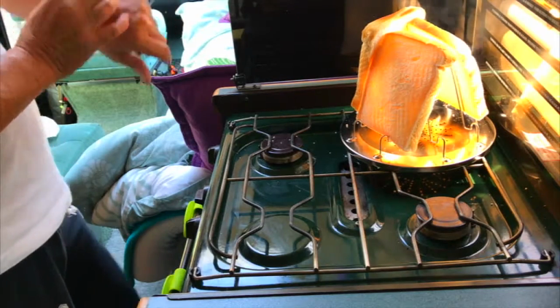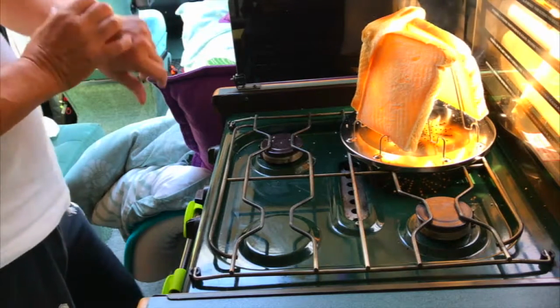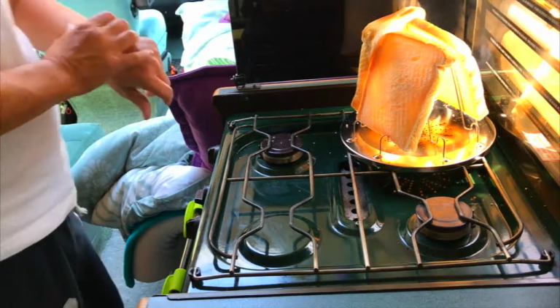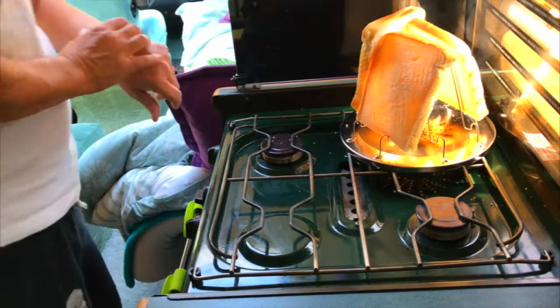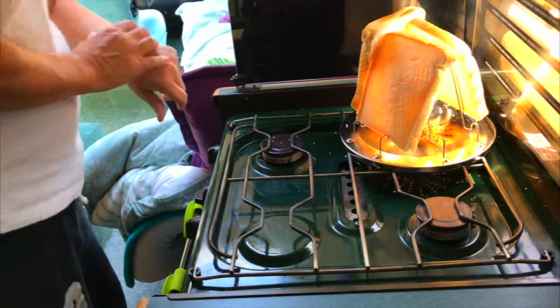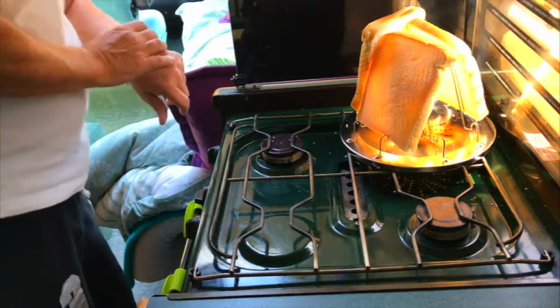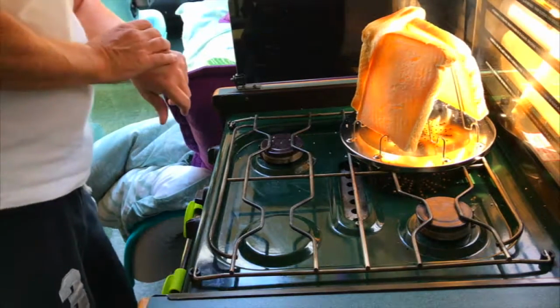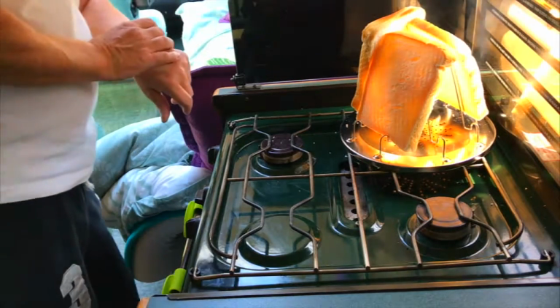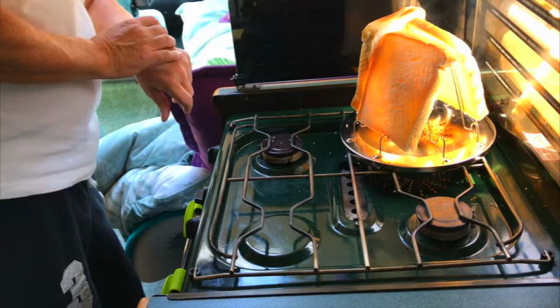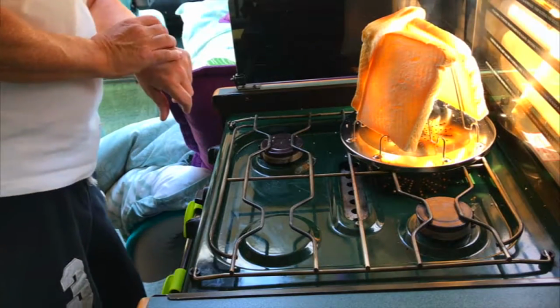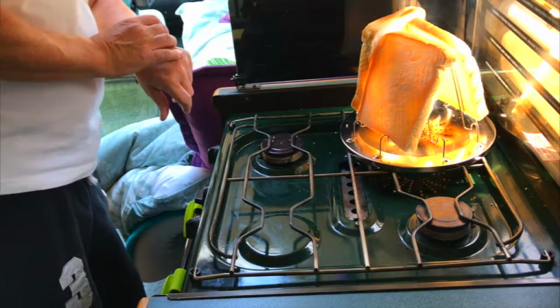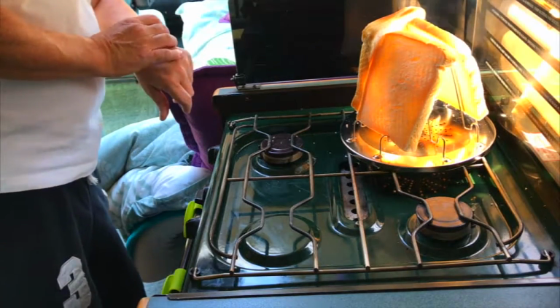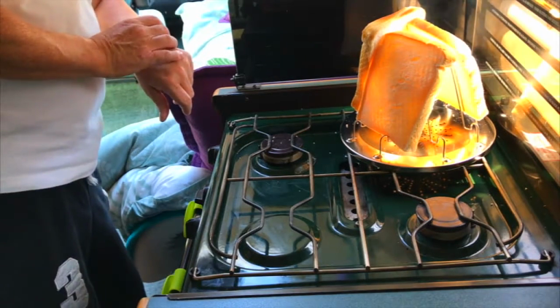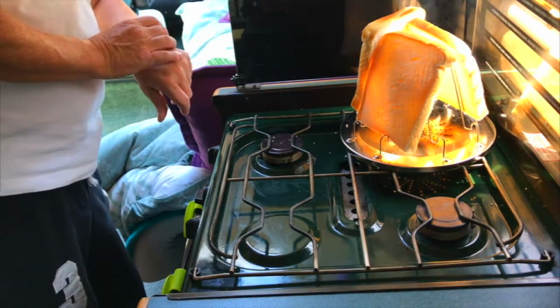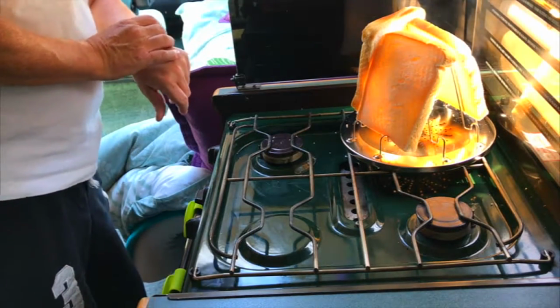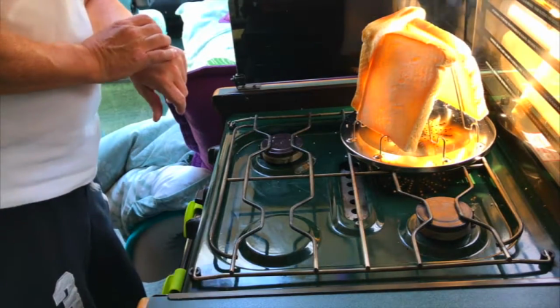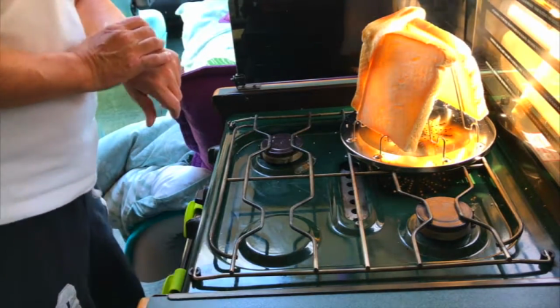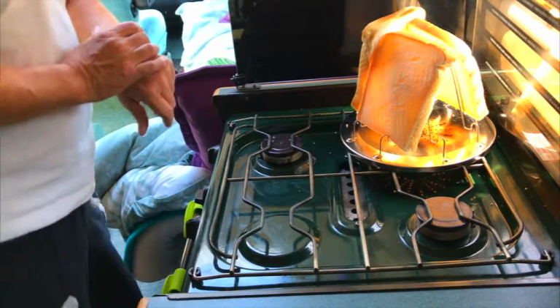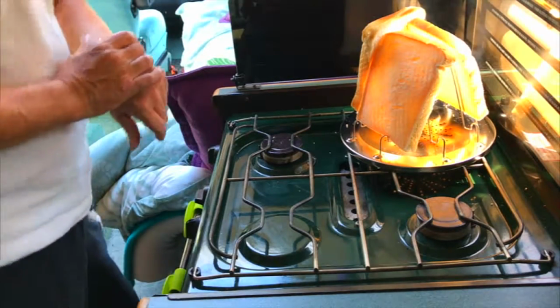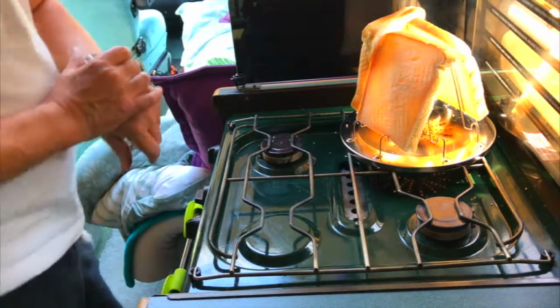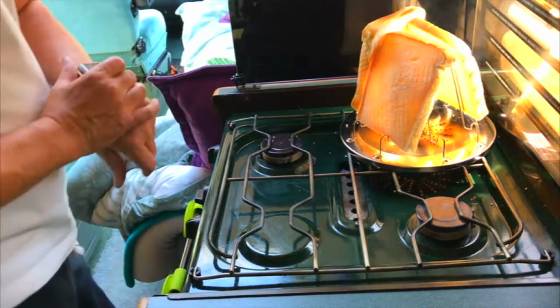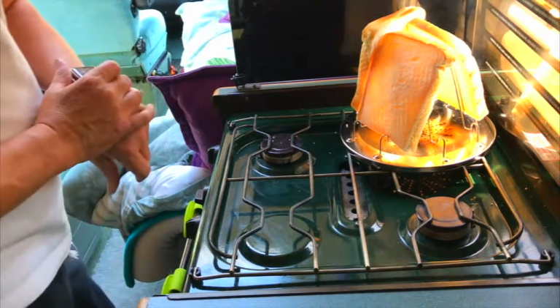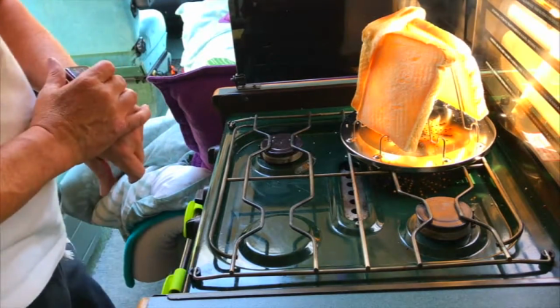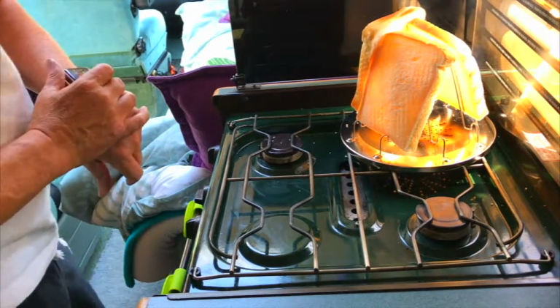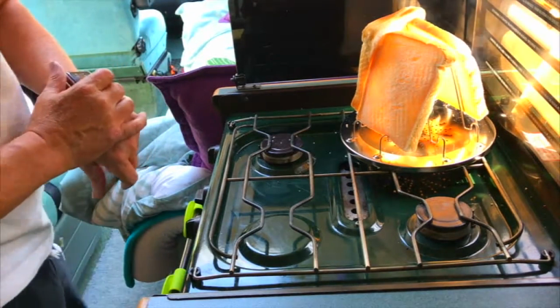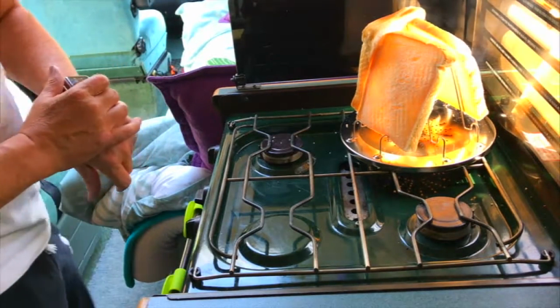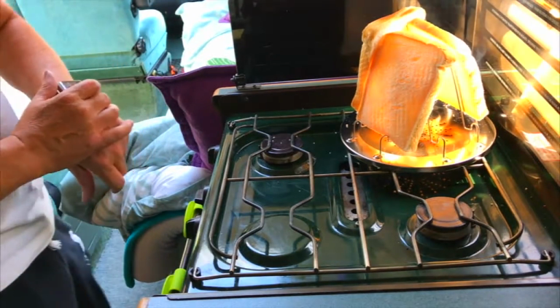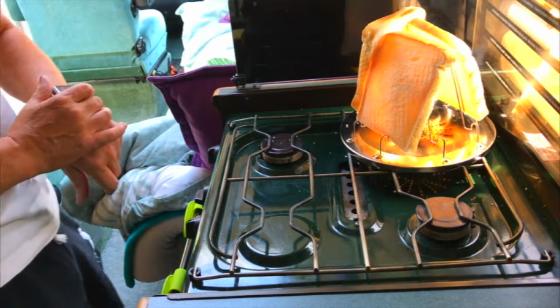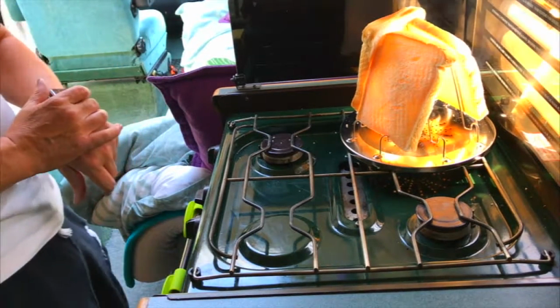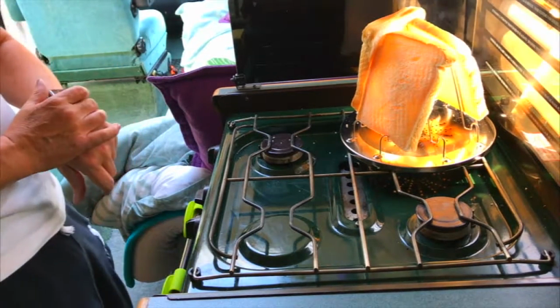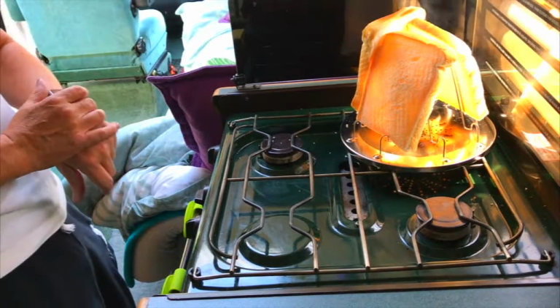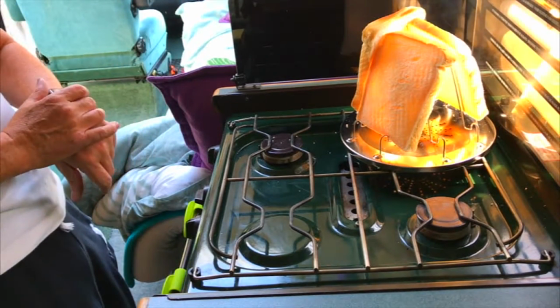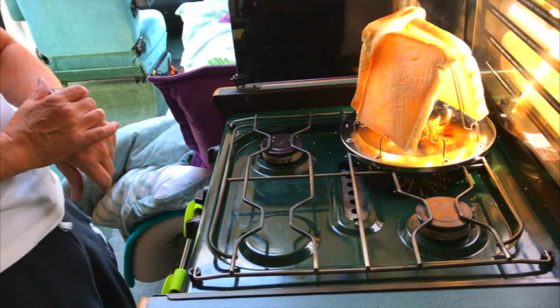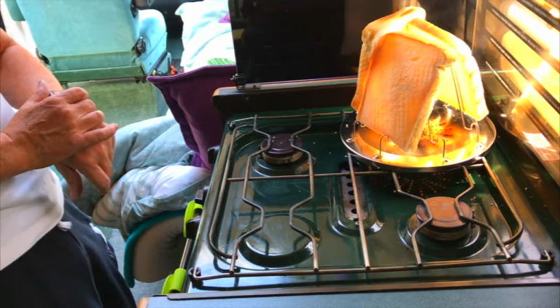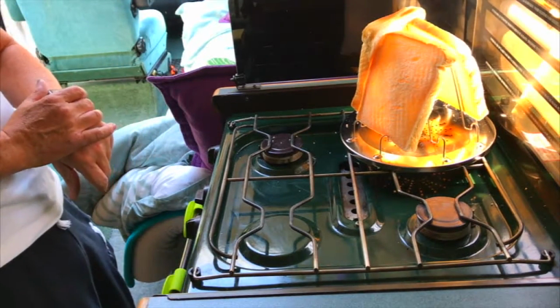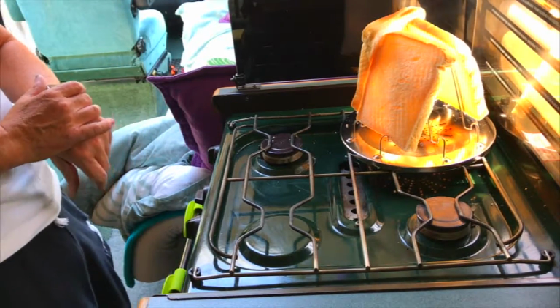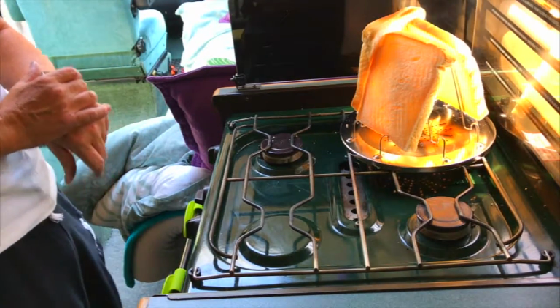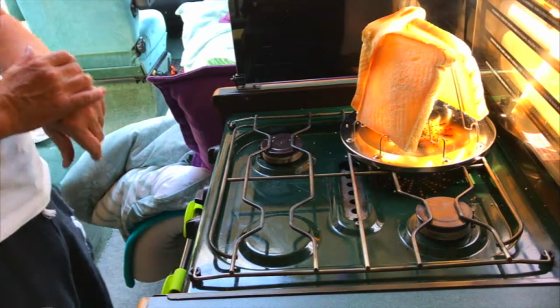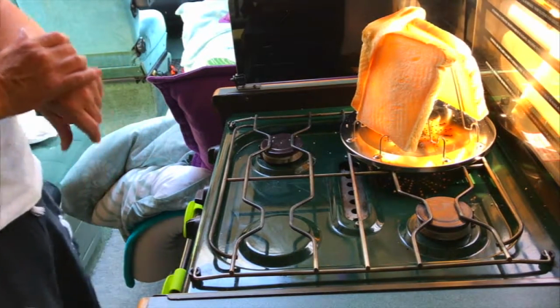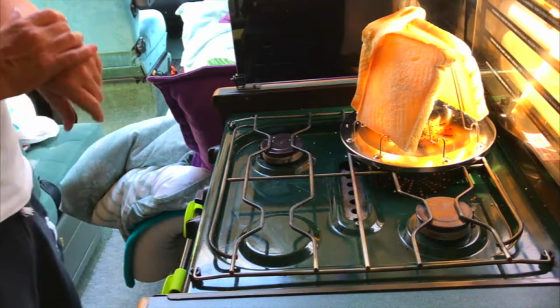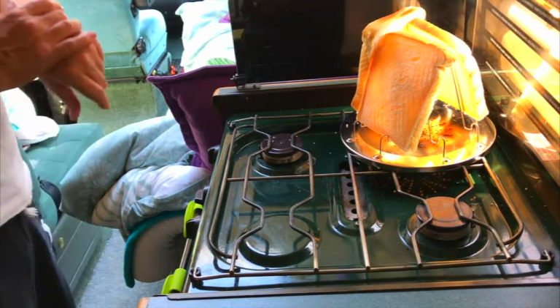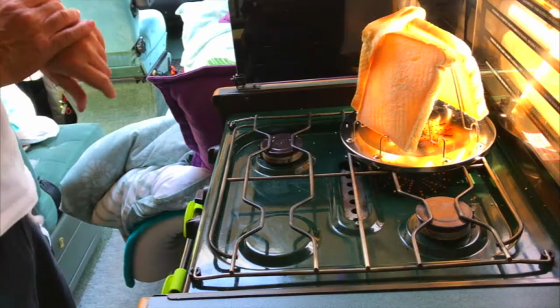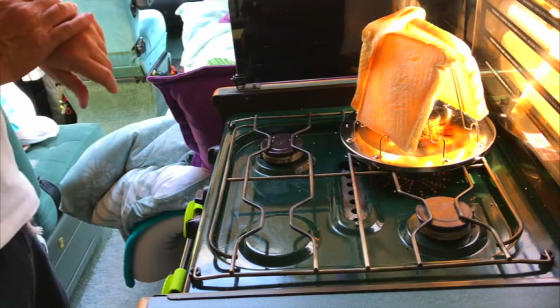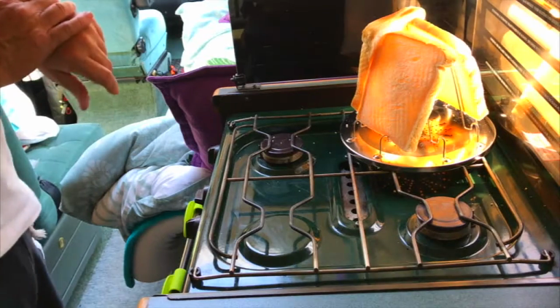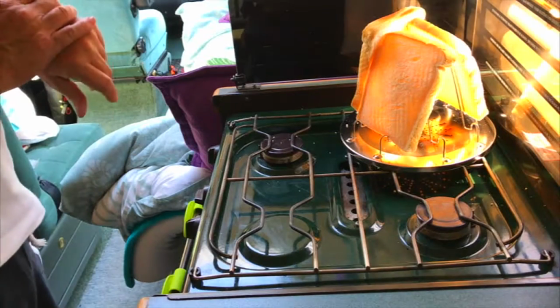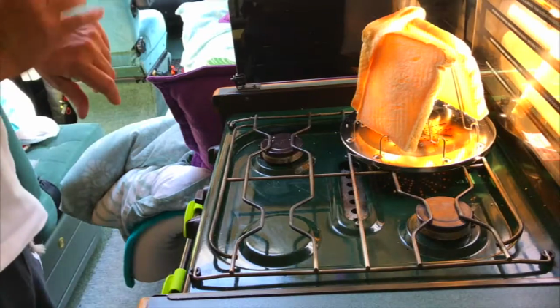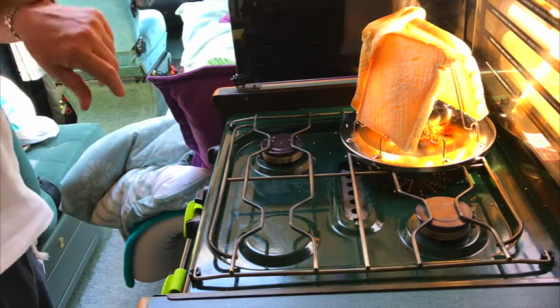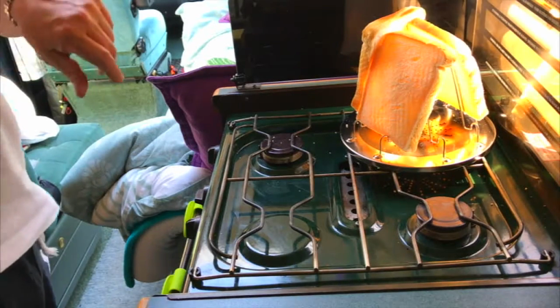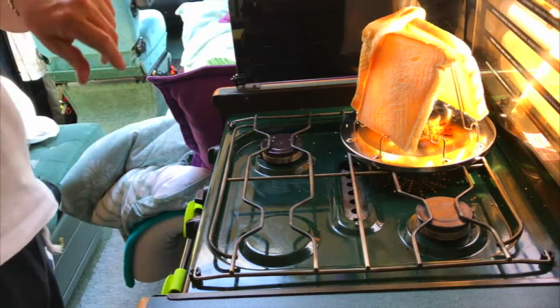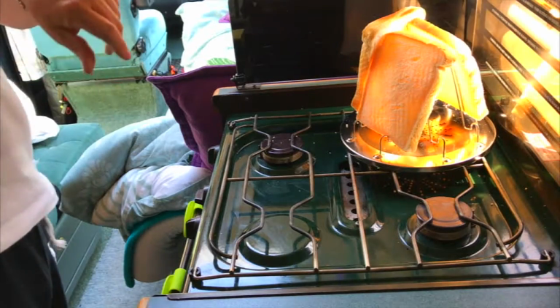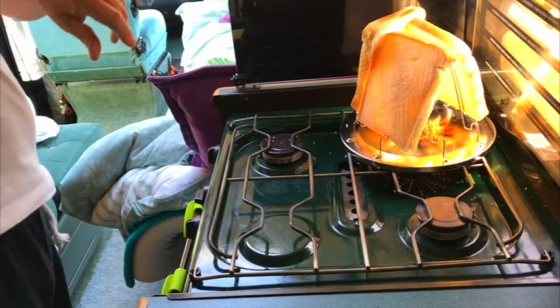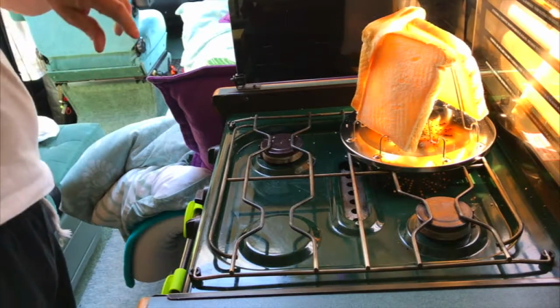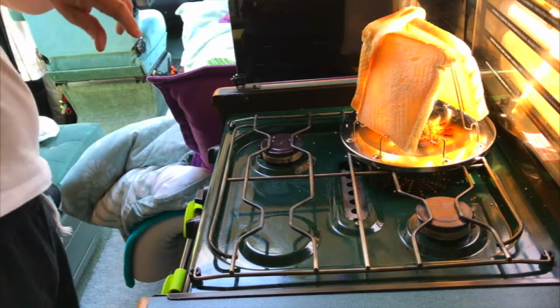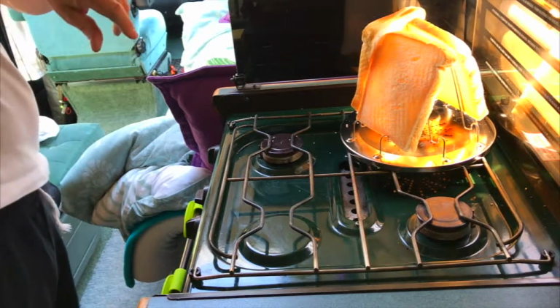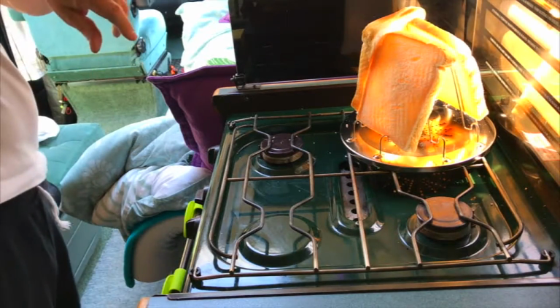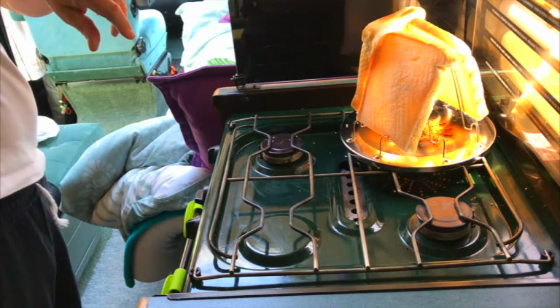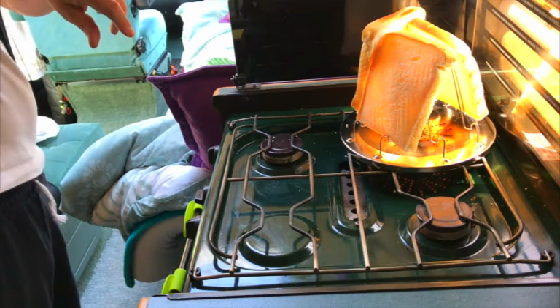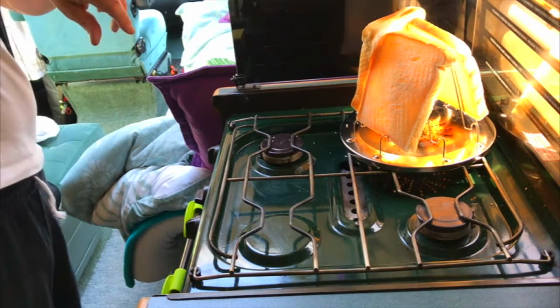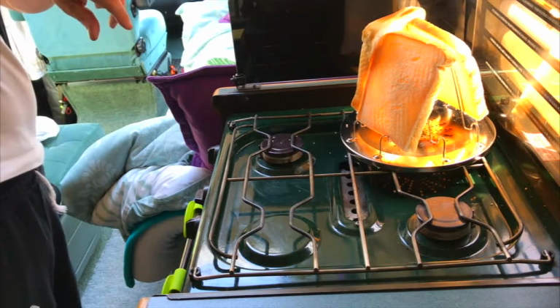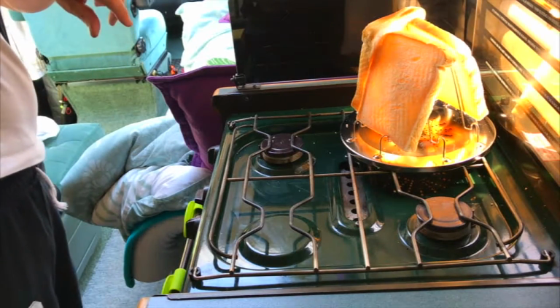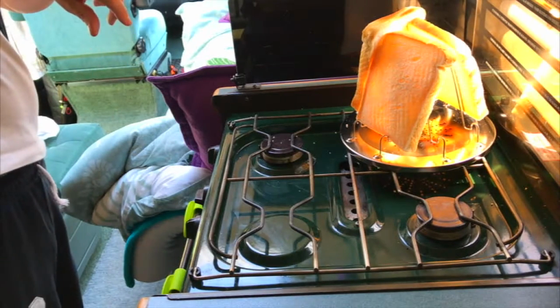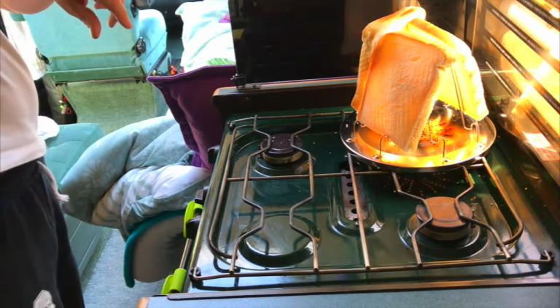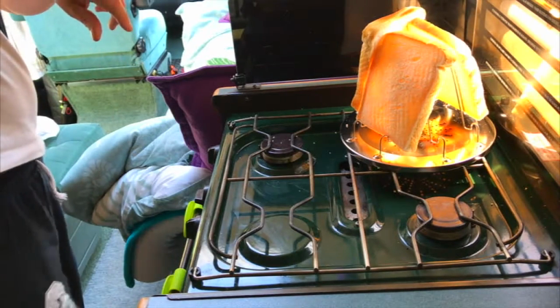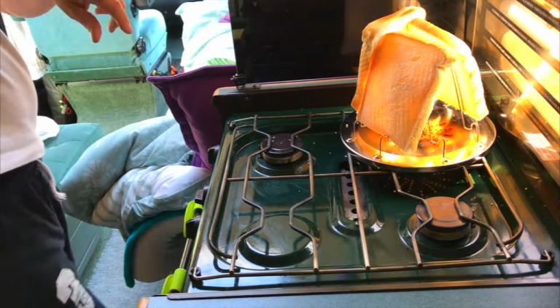Something looks like it's going on fire. Maybe I should put this fan on here.